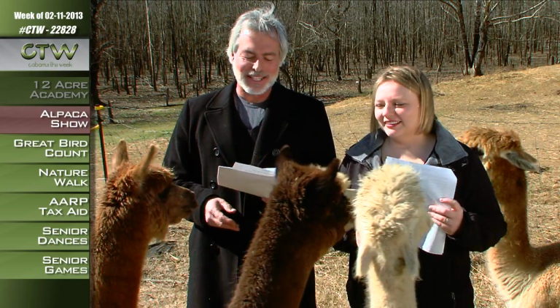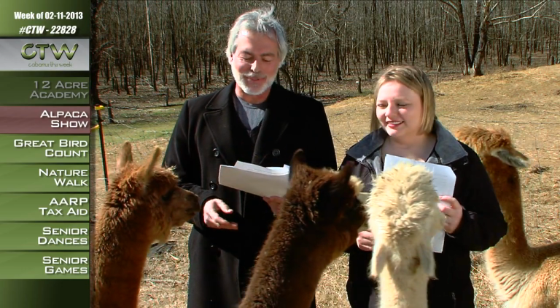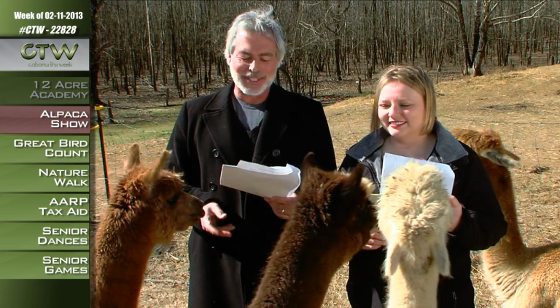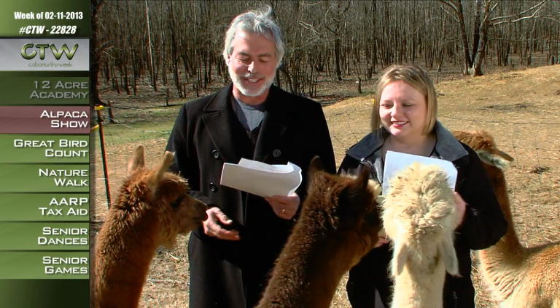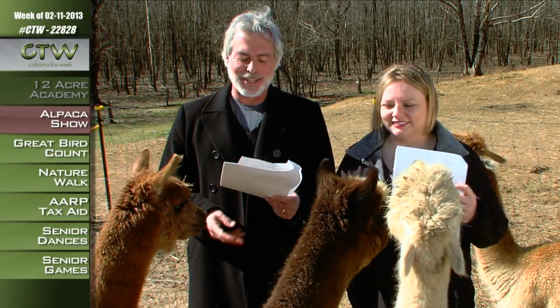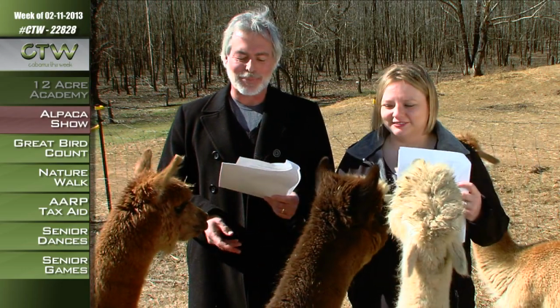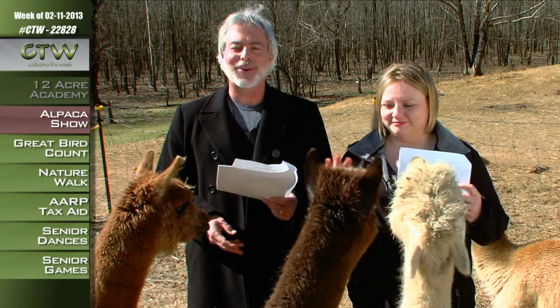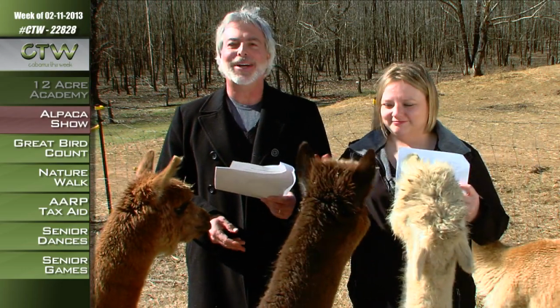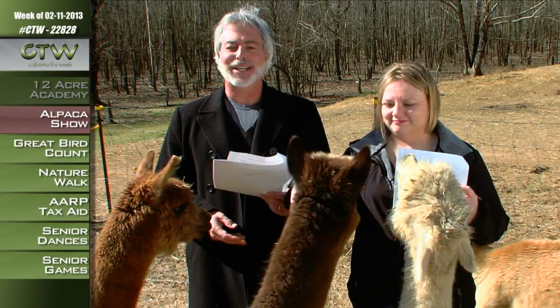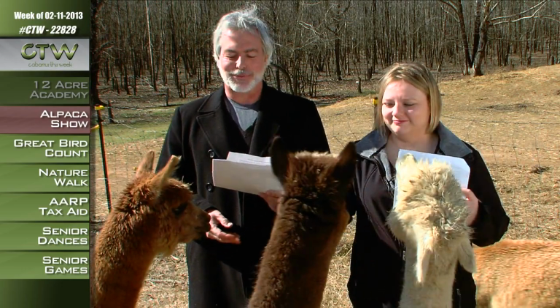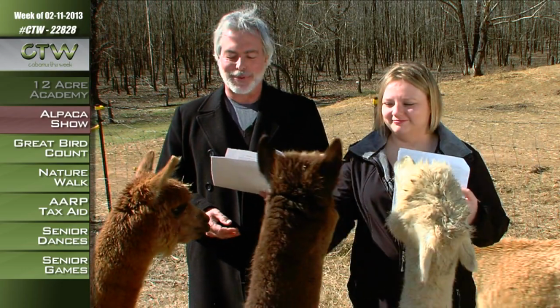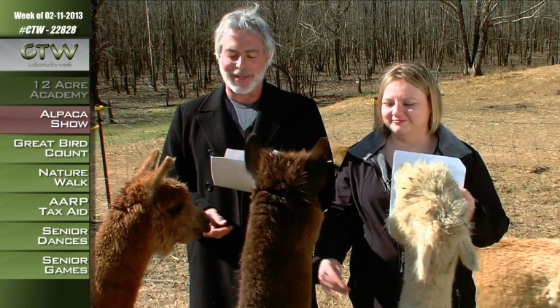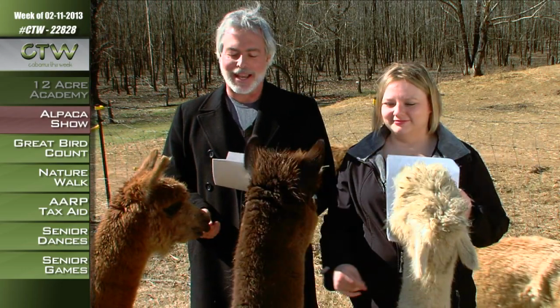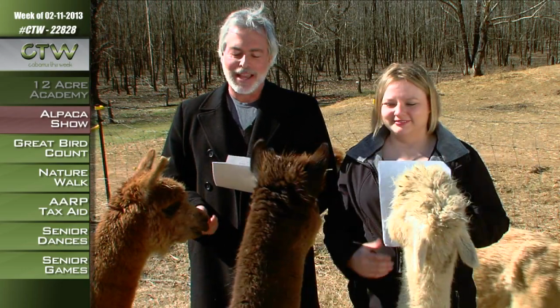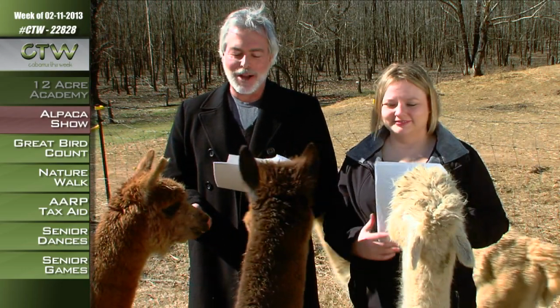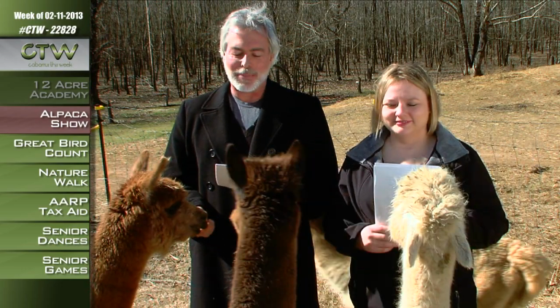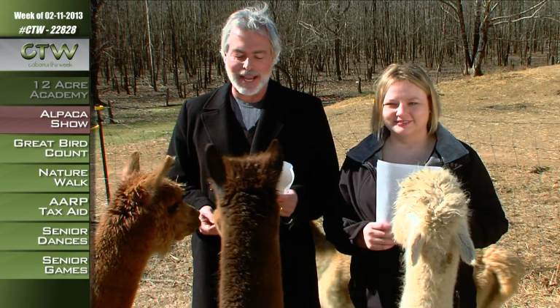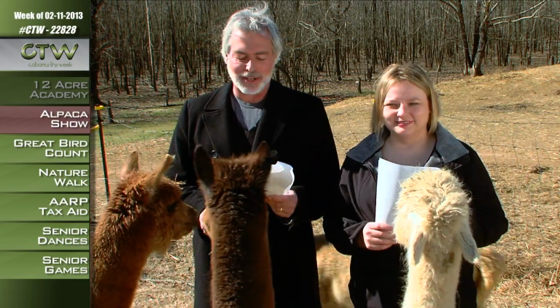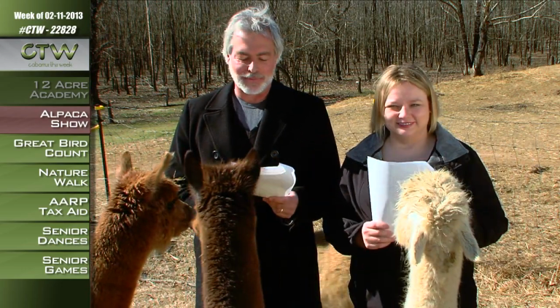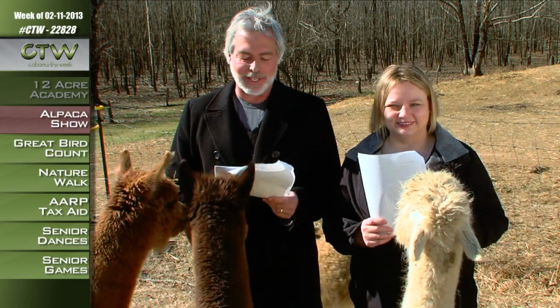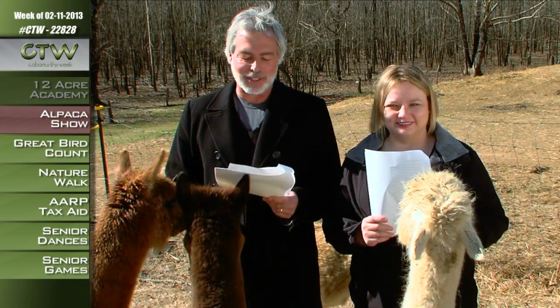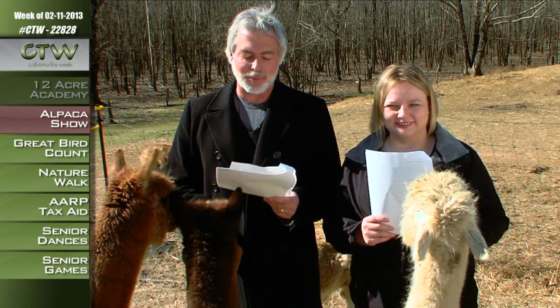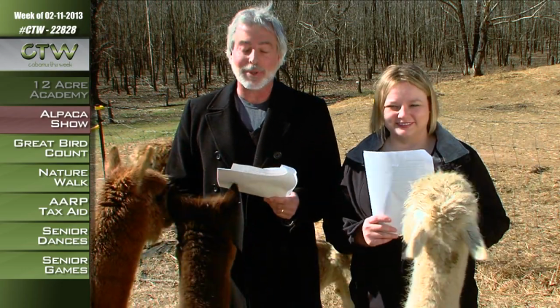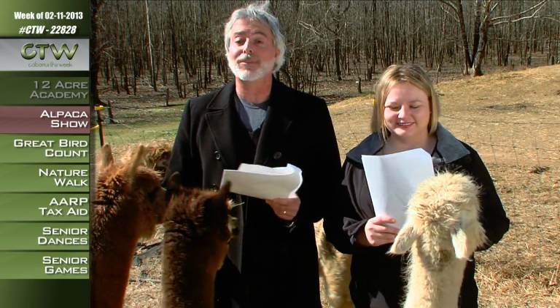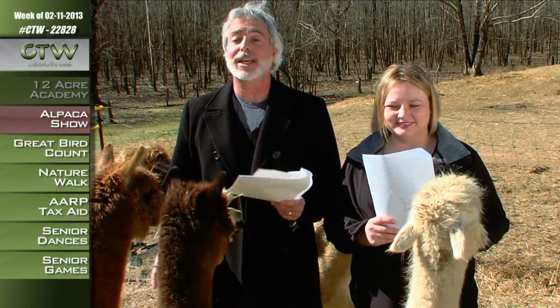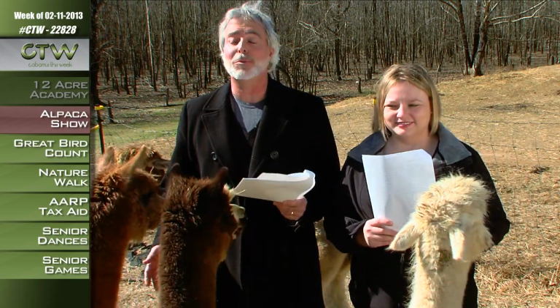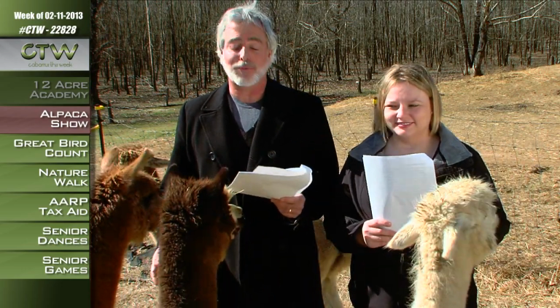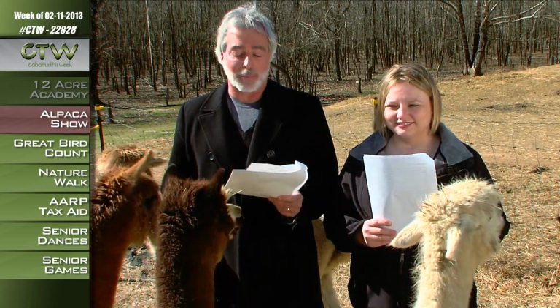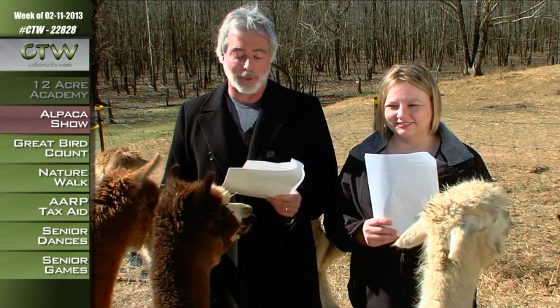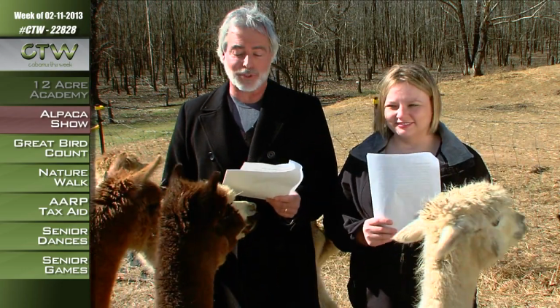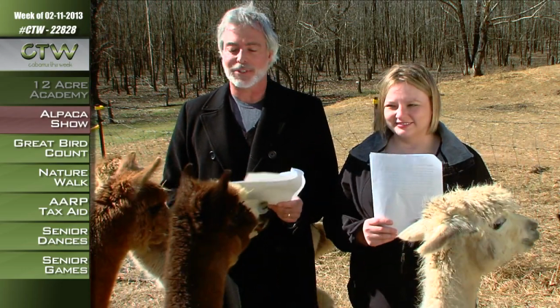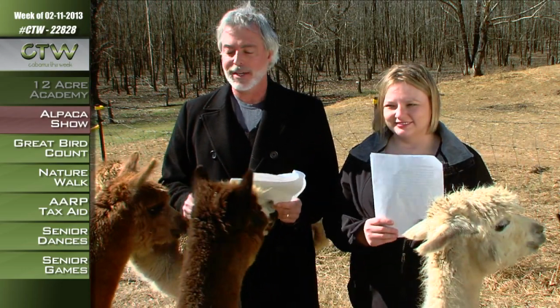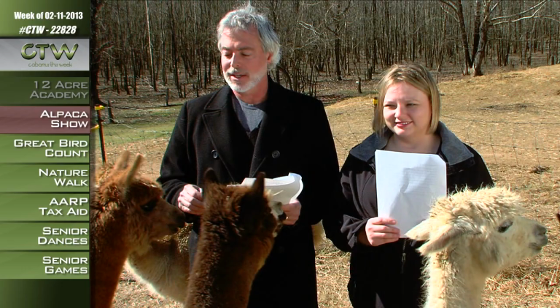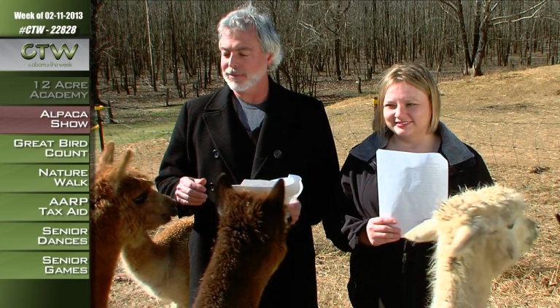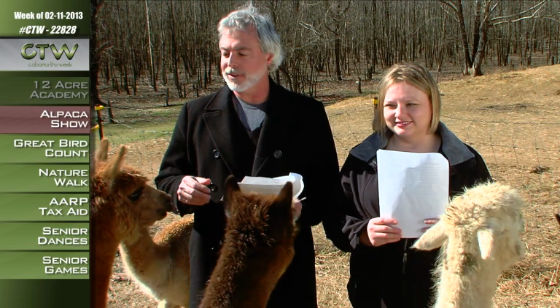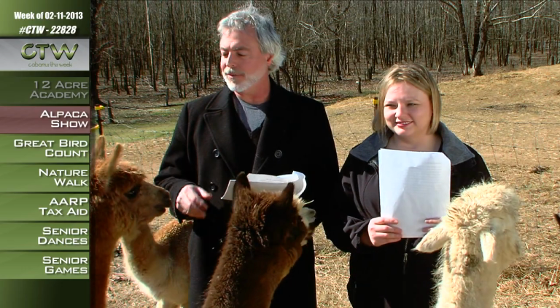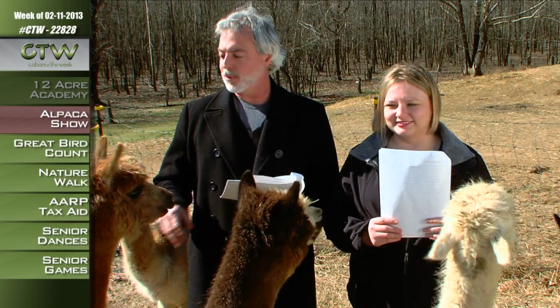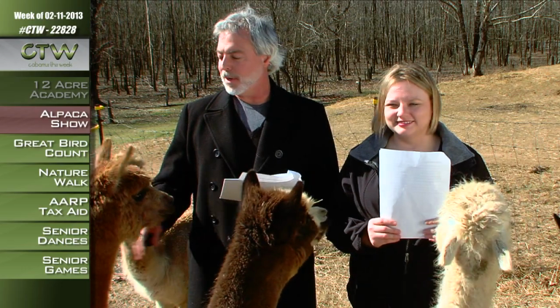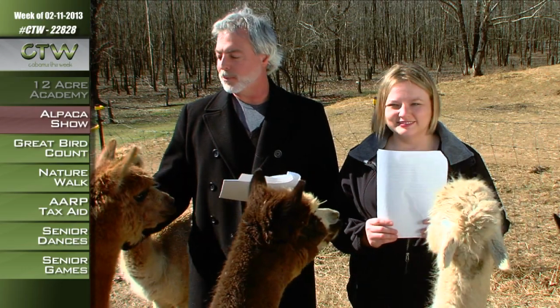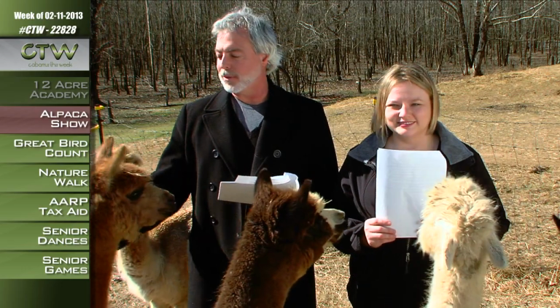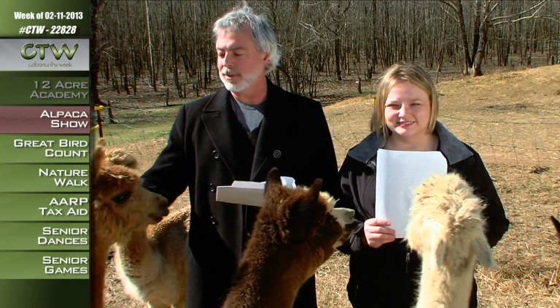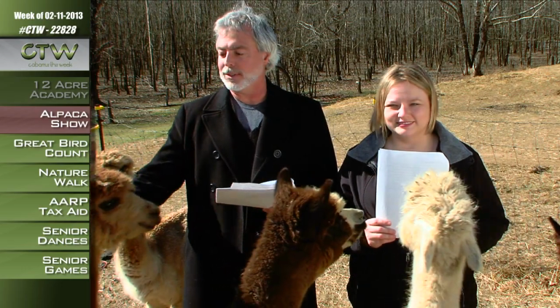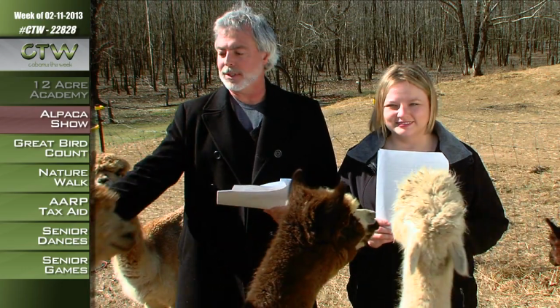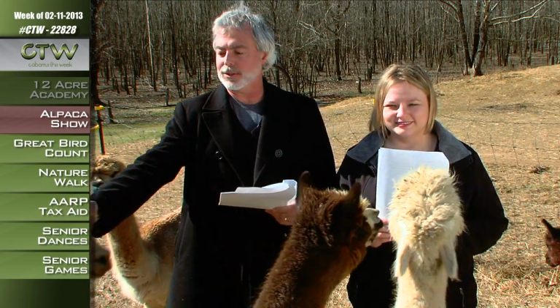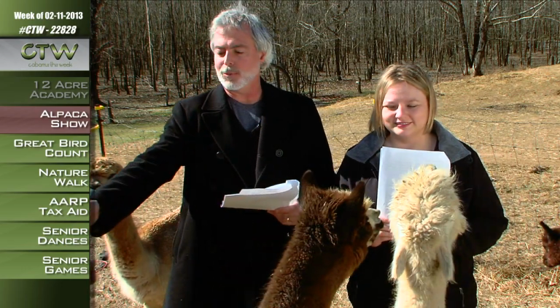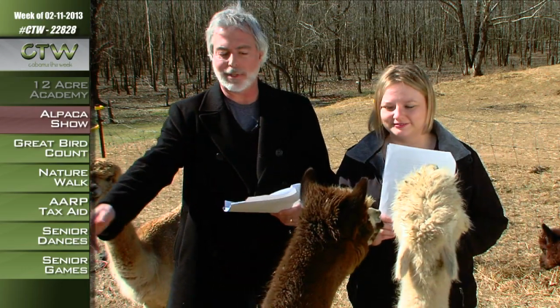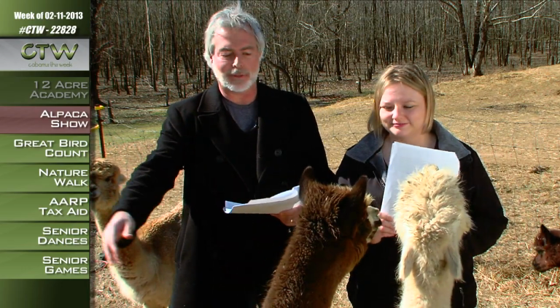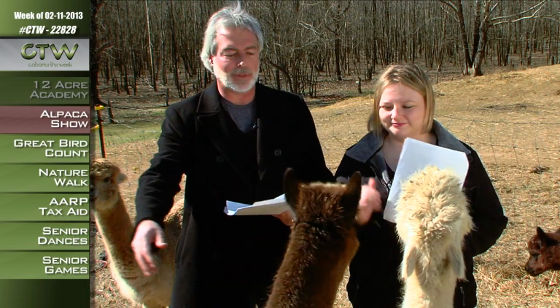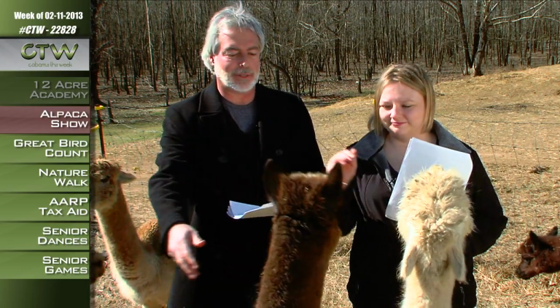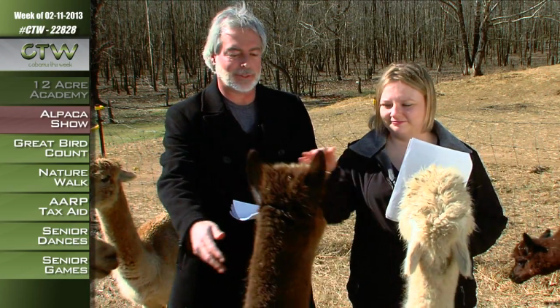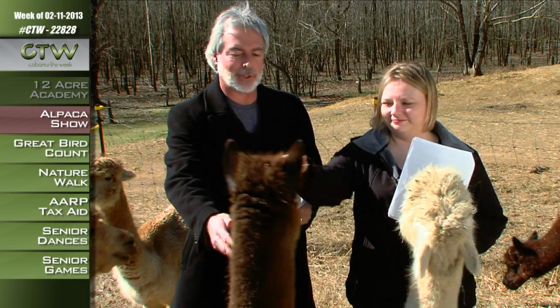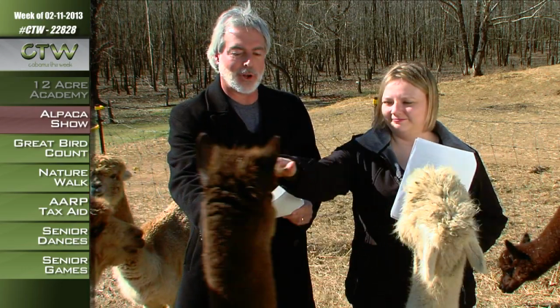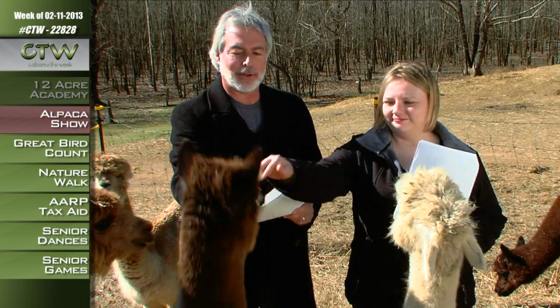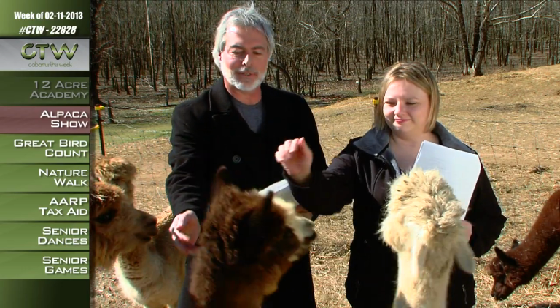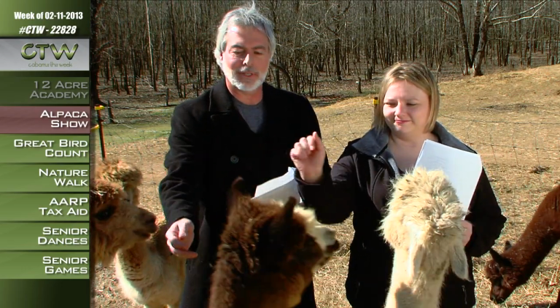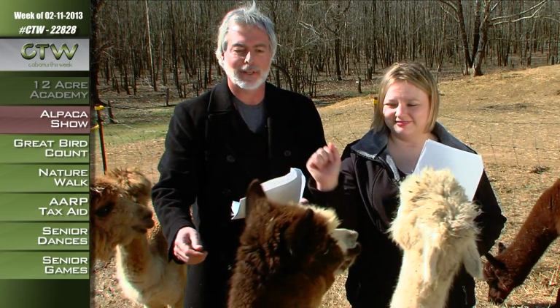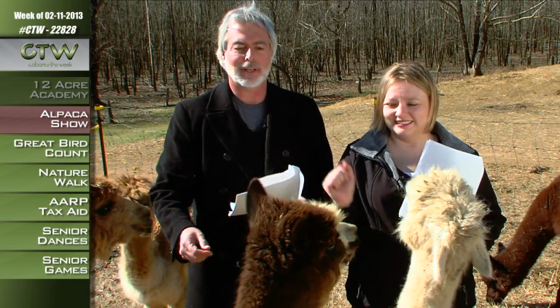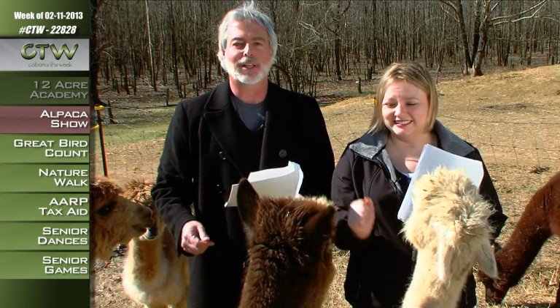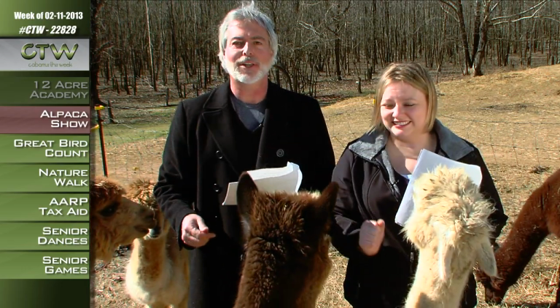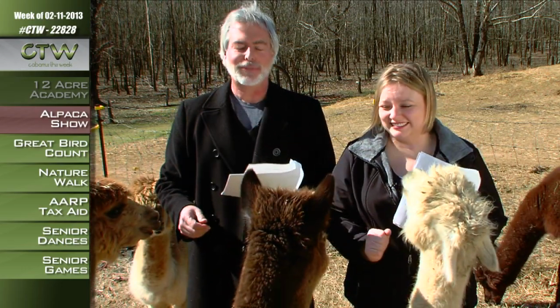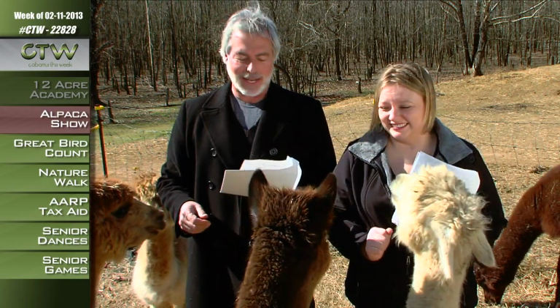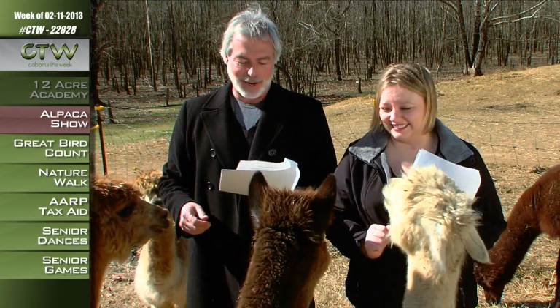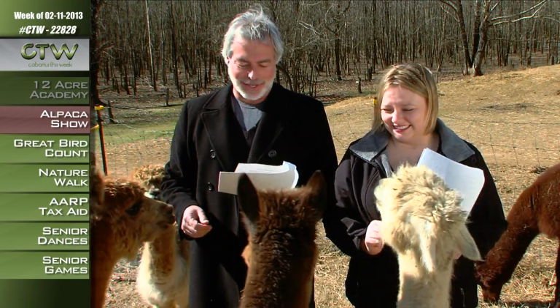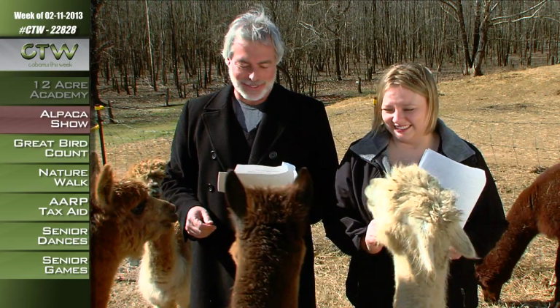Accessories and other products from the alpaca fleece will be available for purchase. If you've never touched one of these, they're really, really soft and they love carrots.